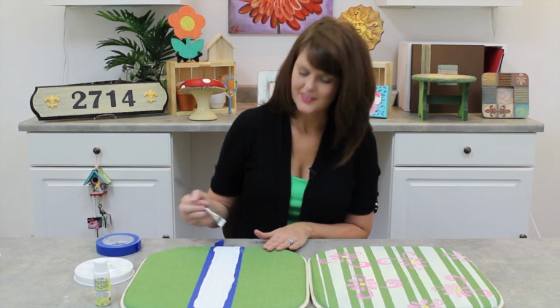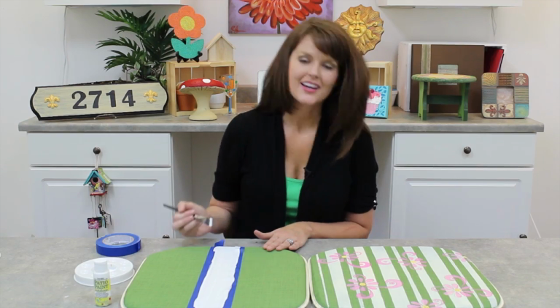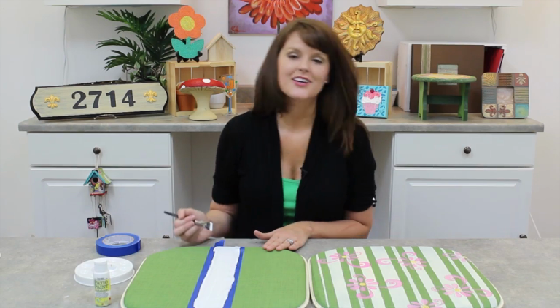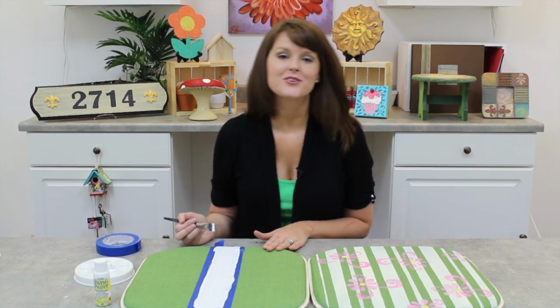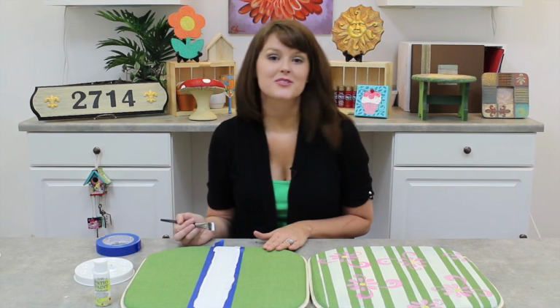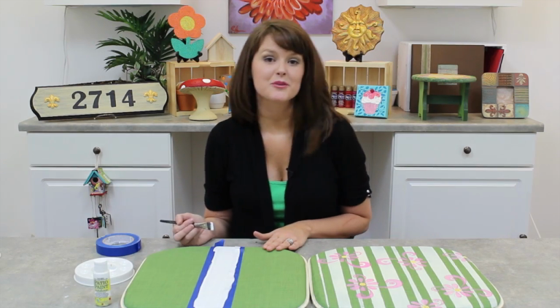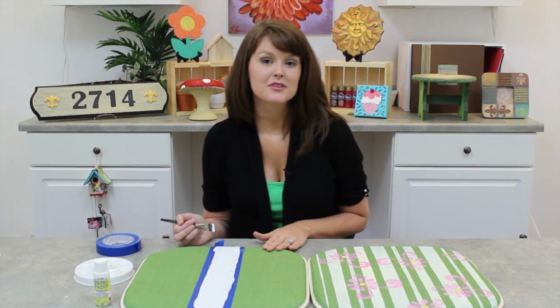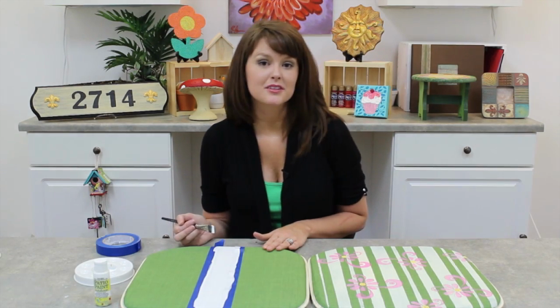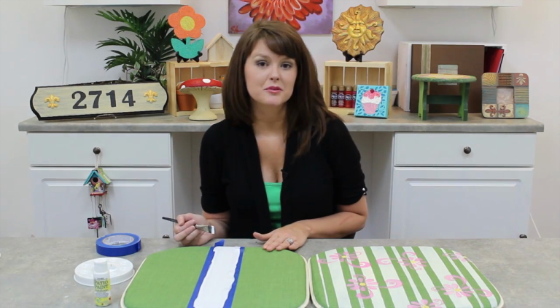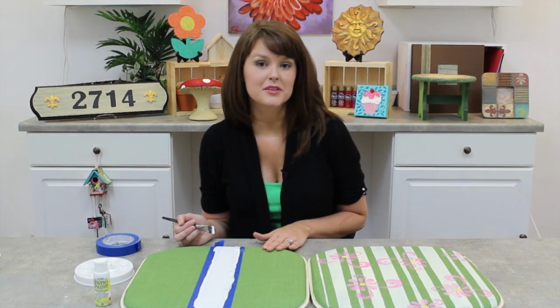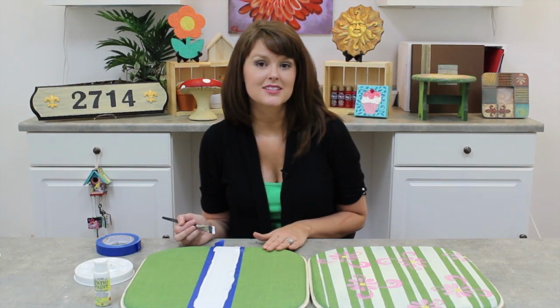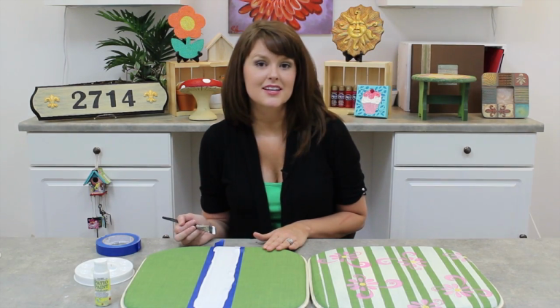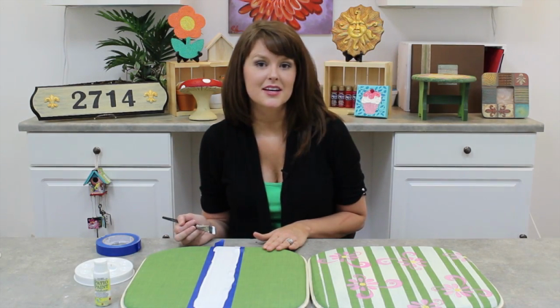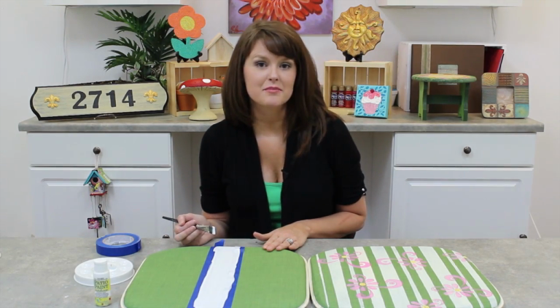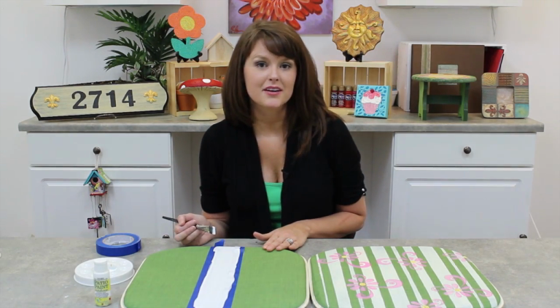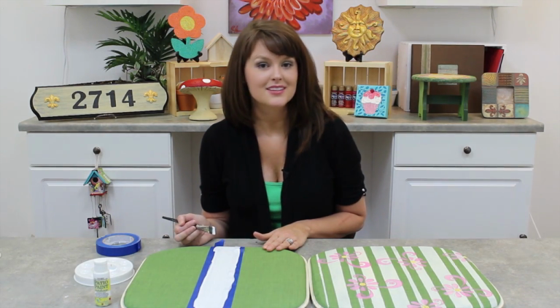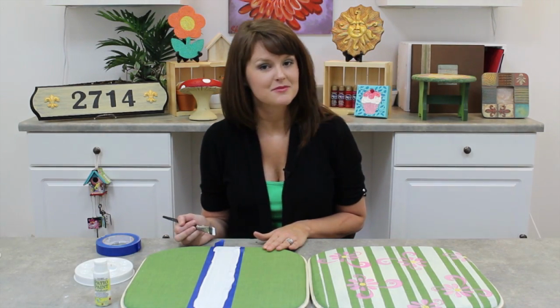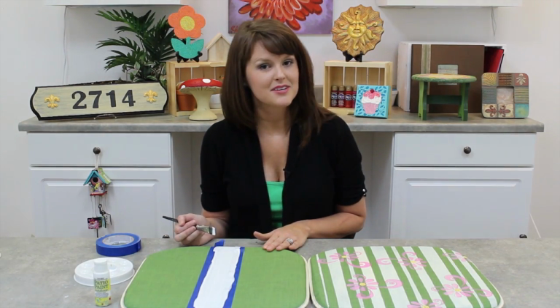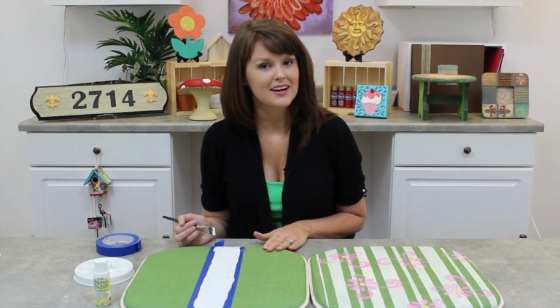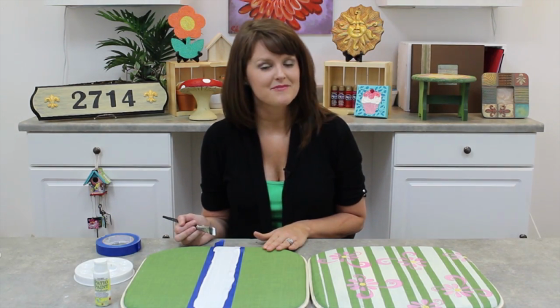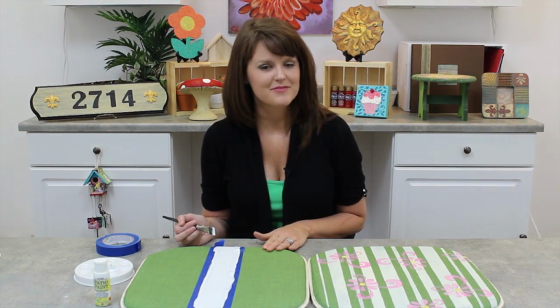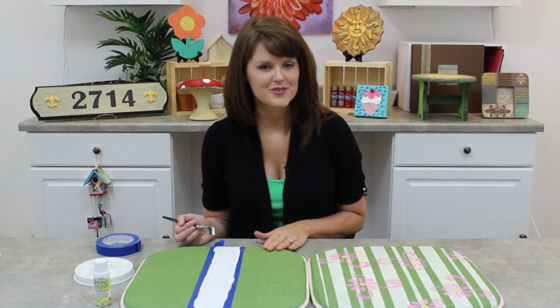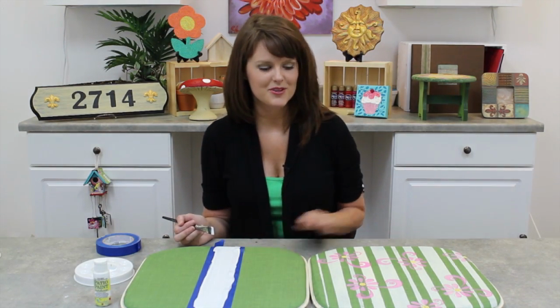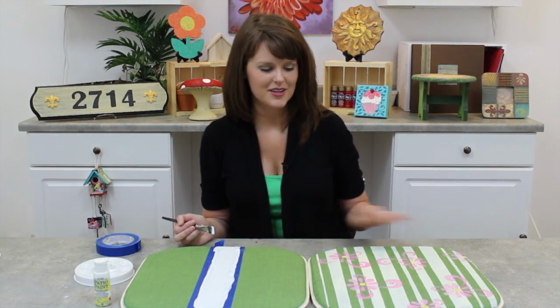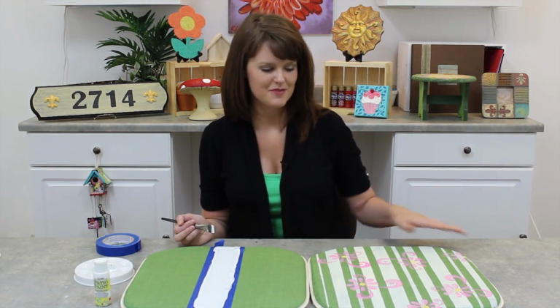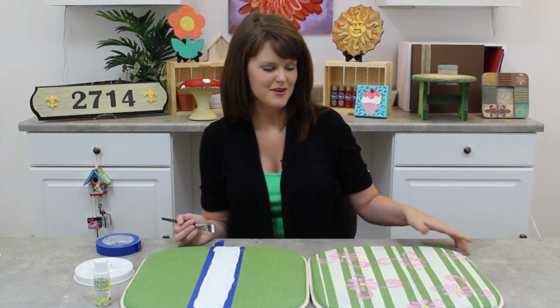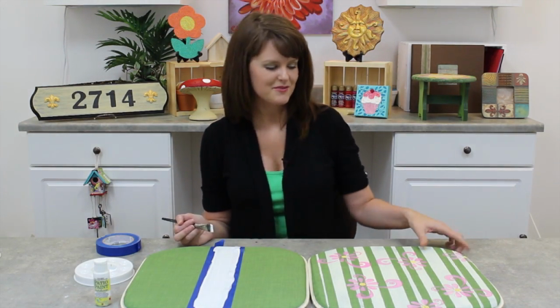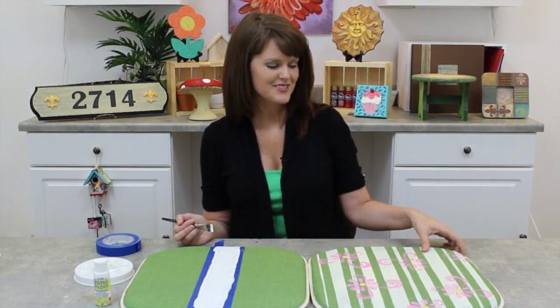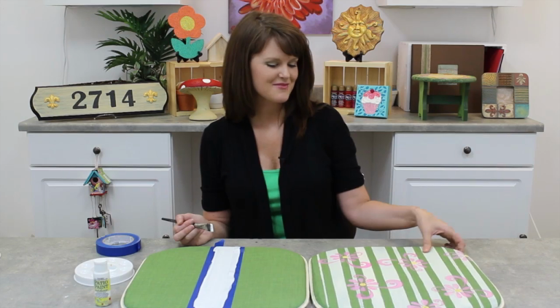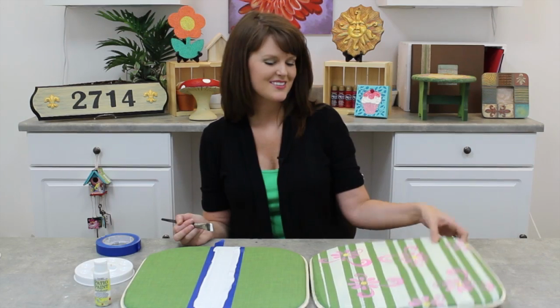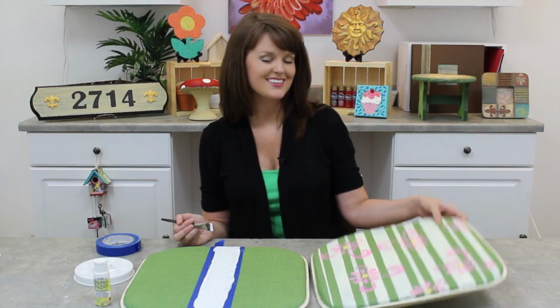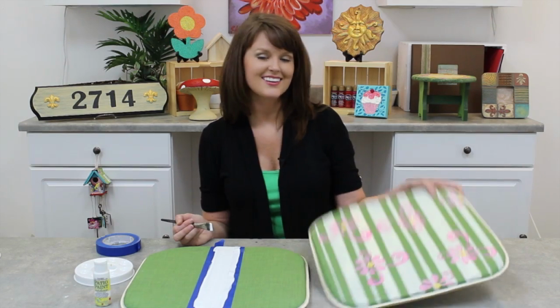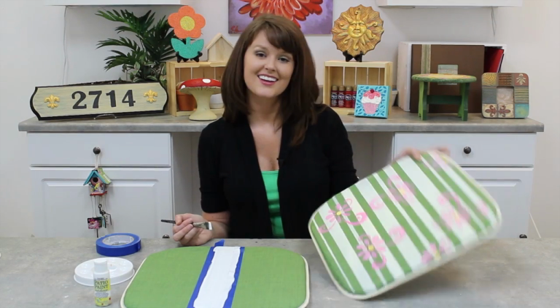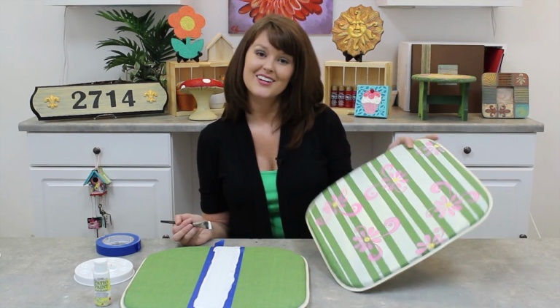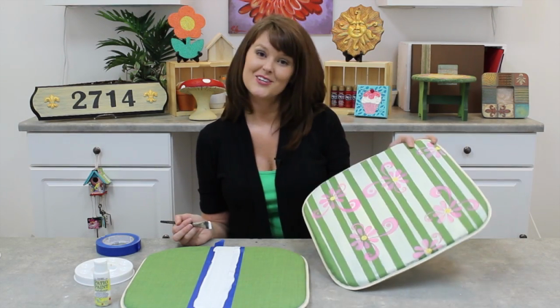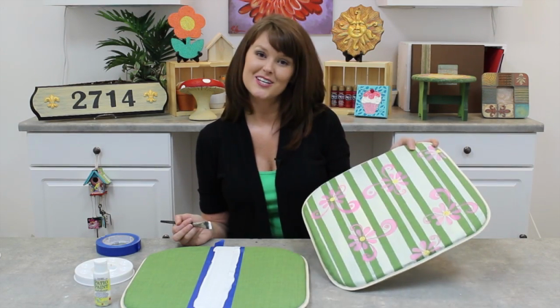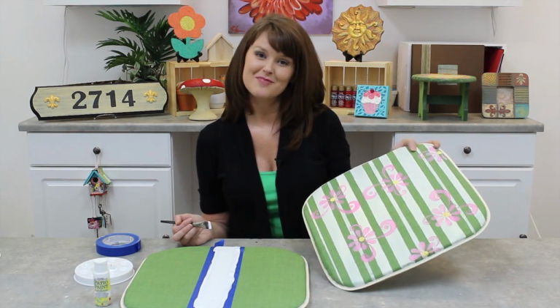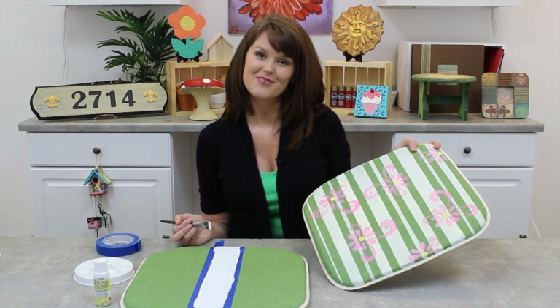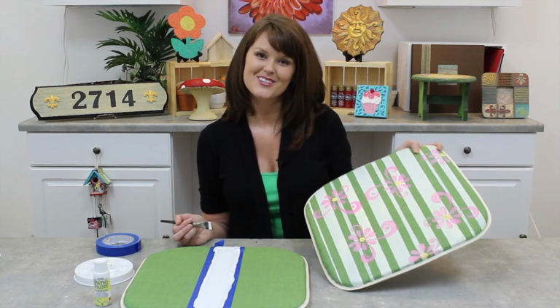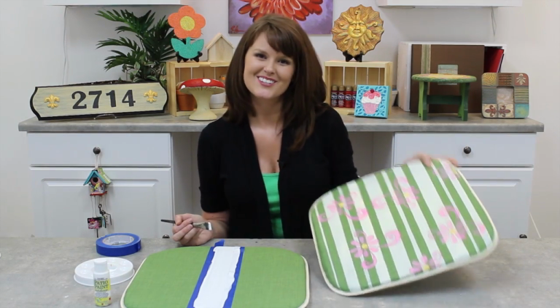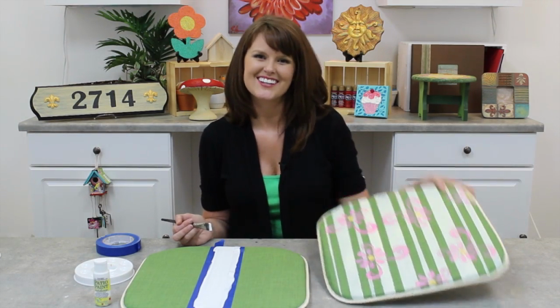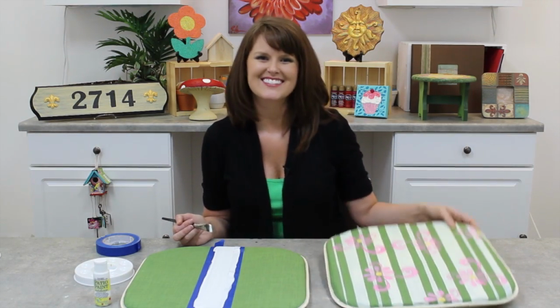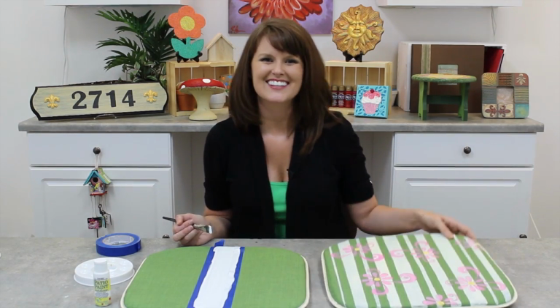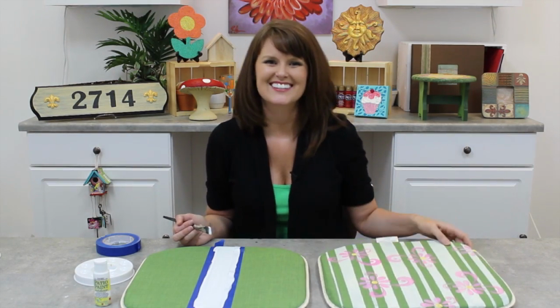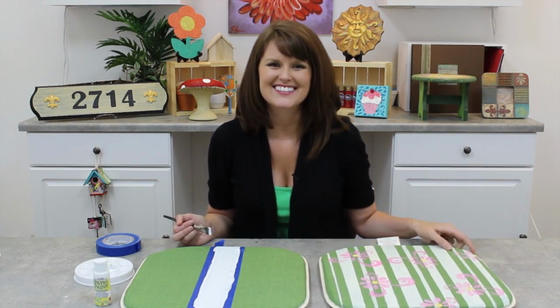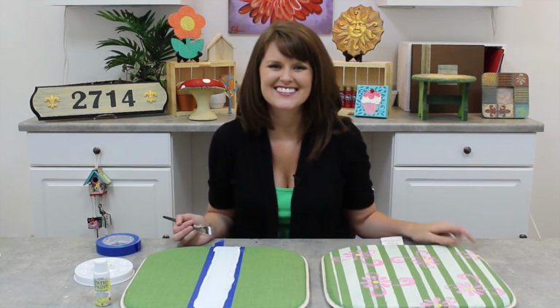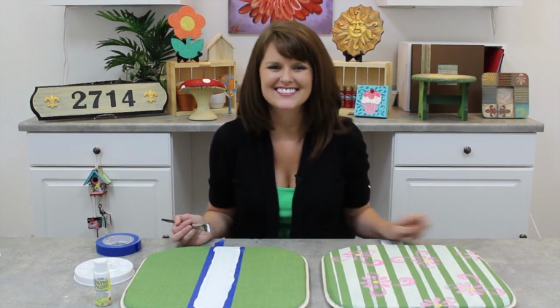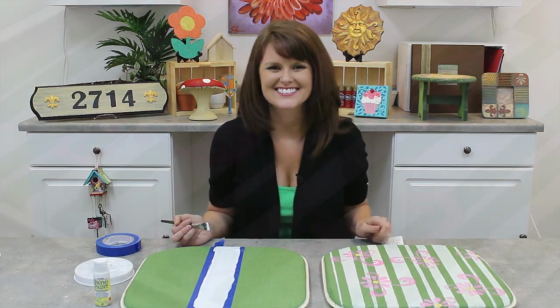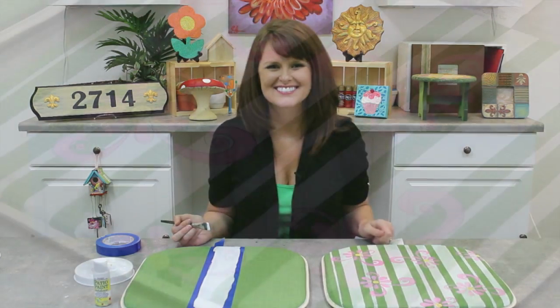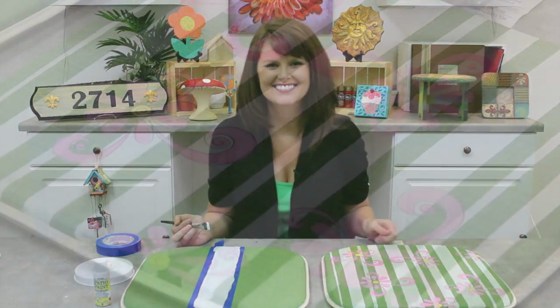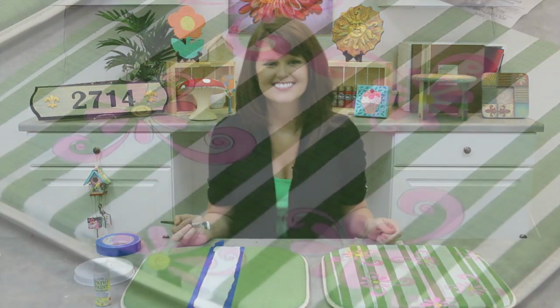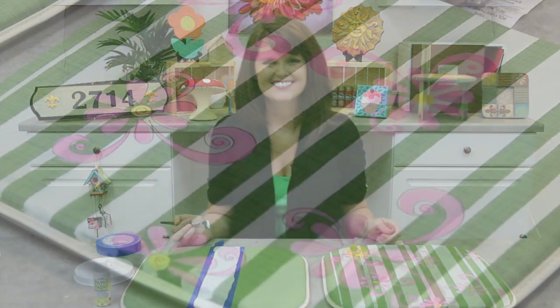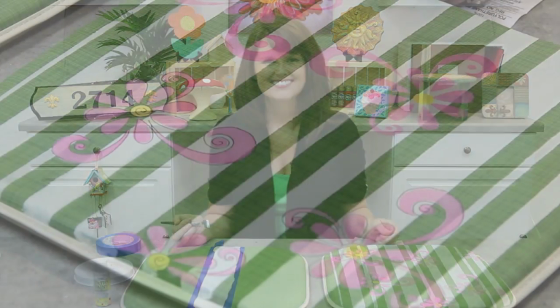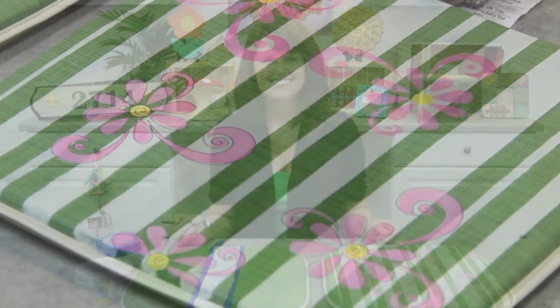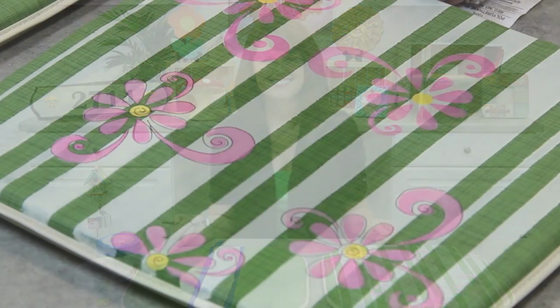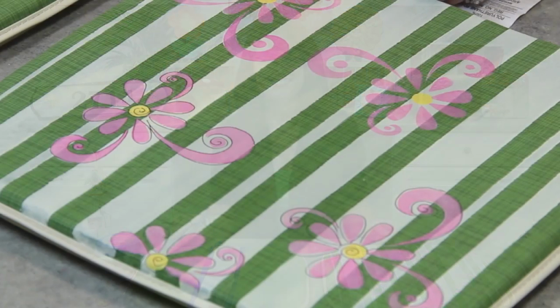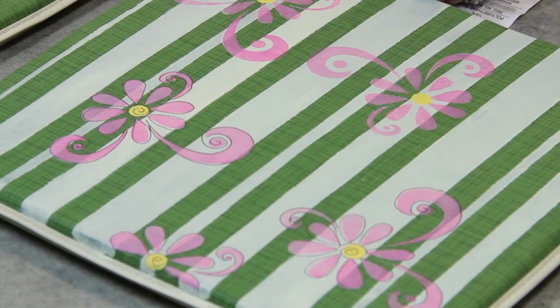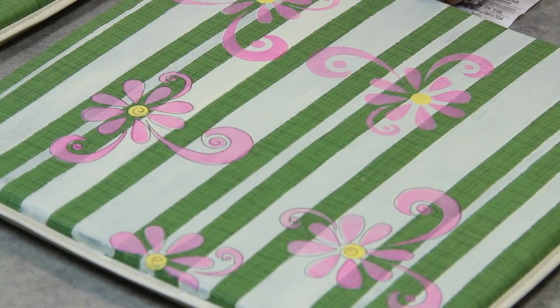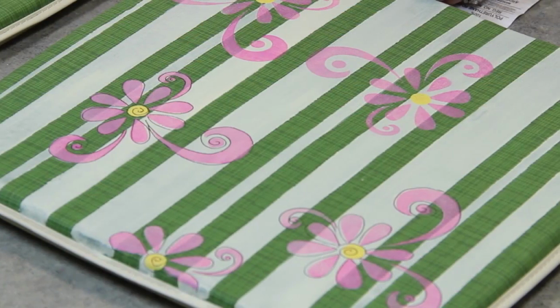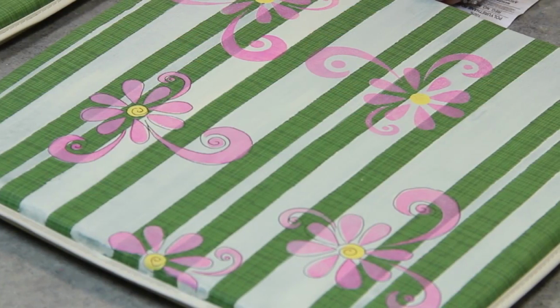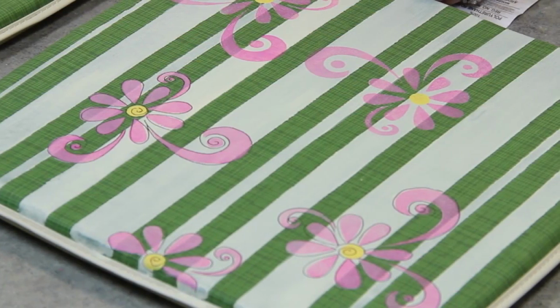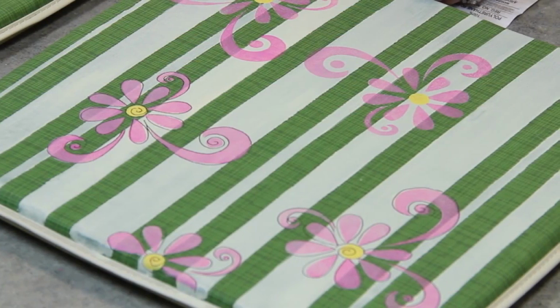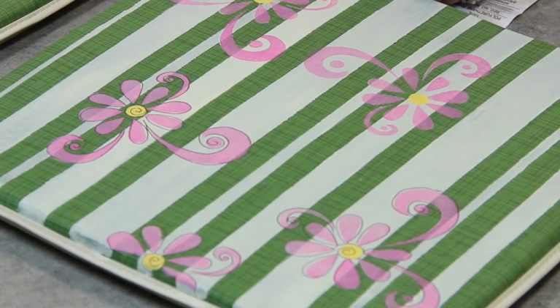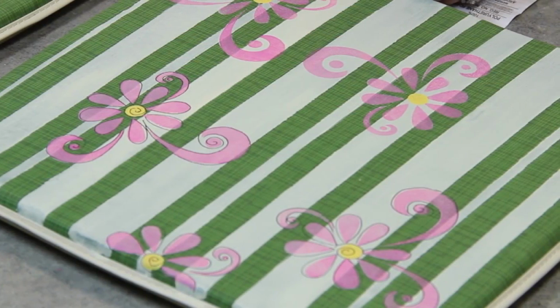And you'll see with a little bit of tape and some time, you can come out with something unique and personalized like this. That's so beautiful.